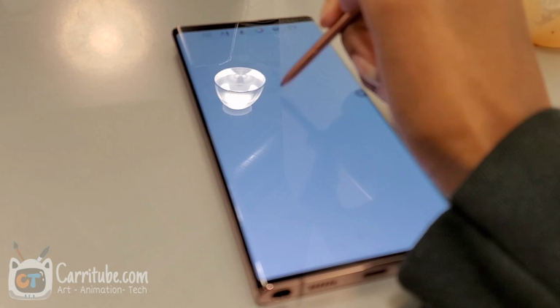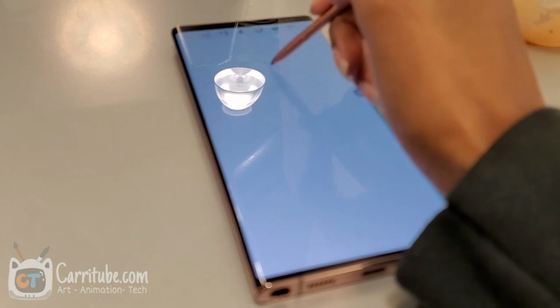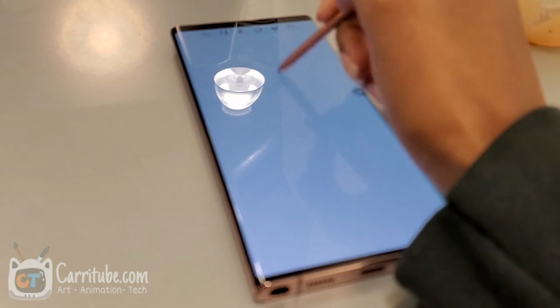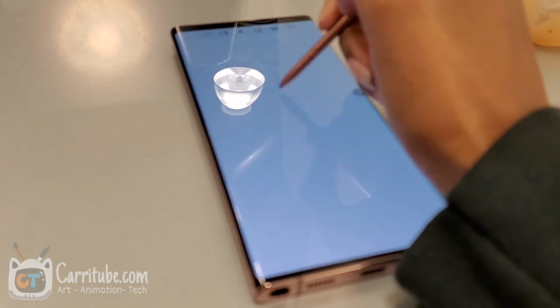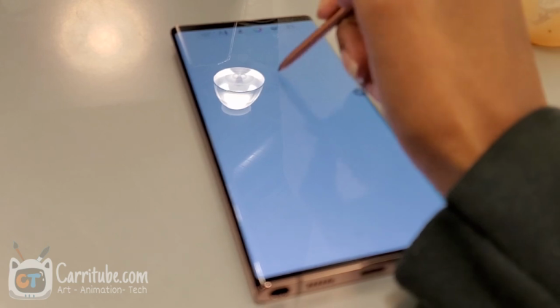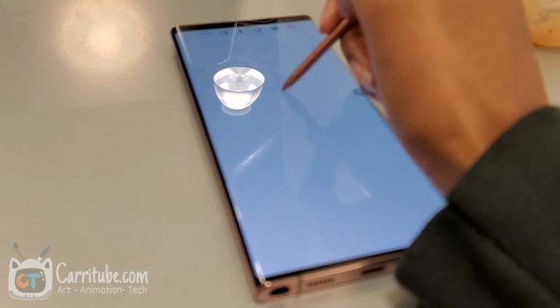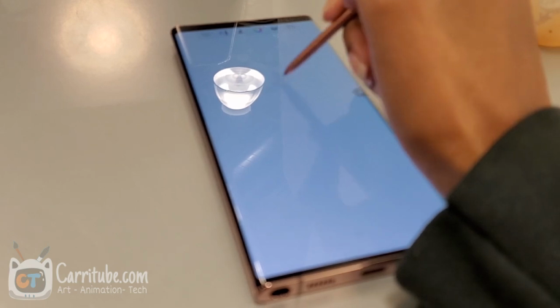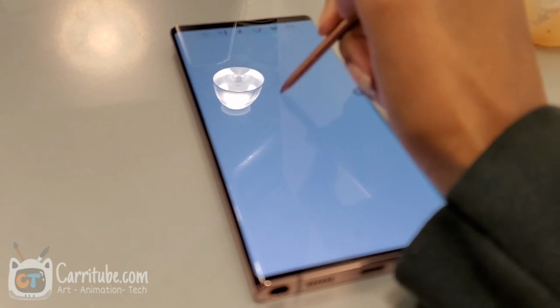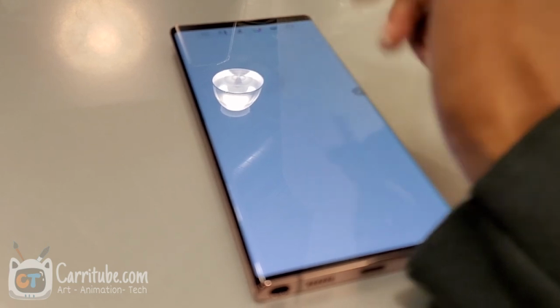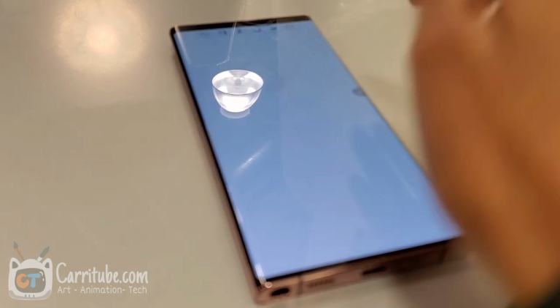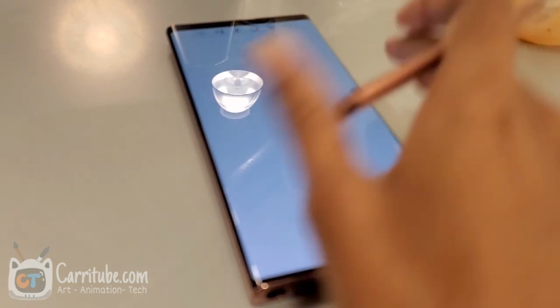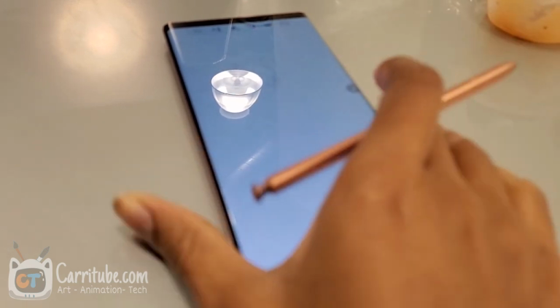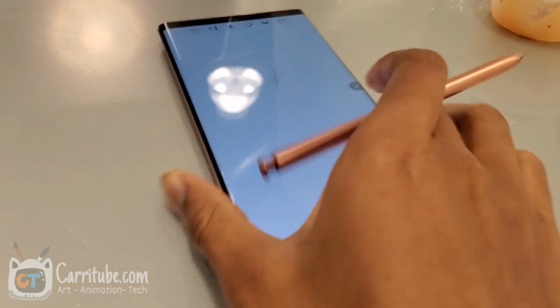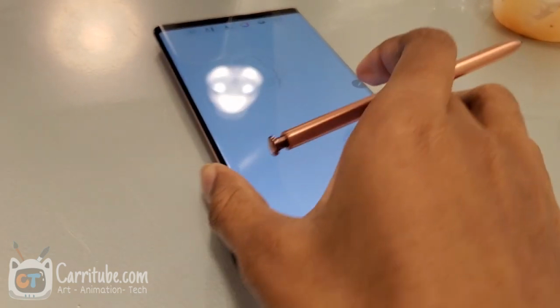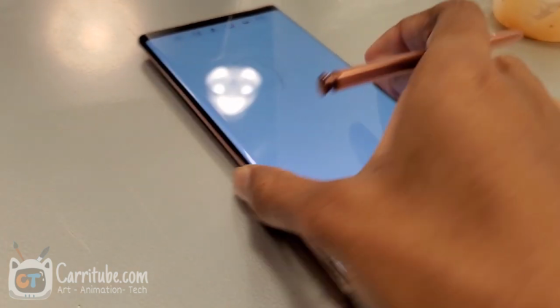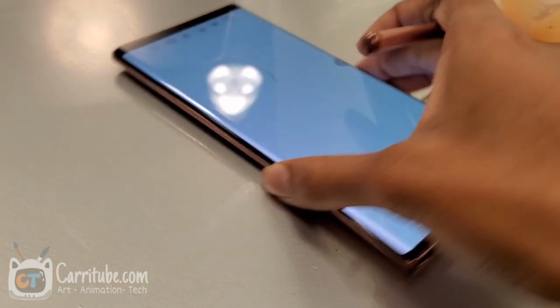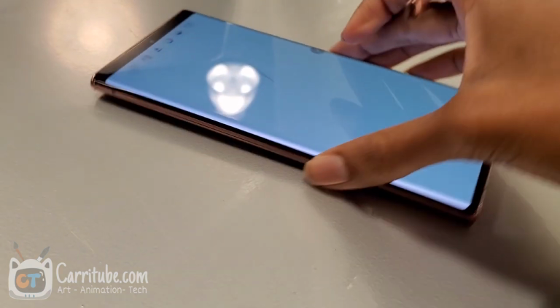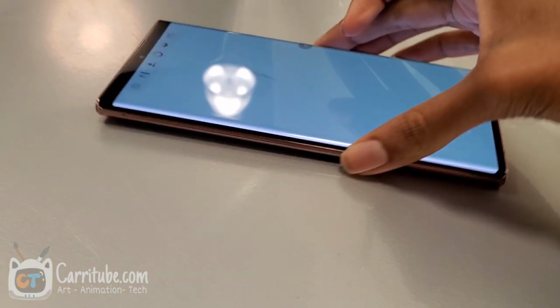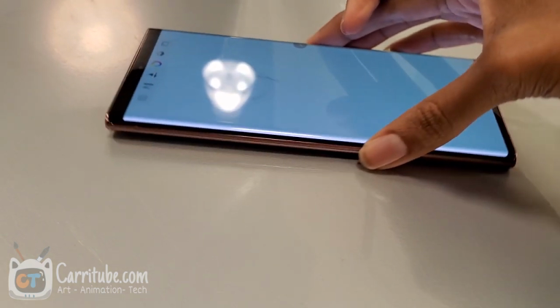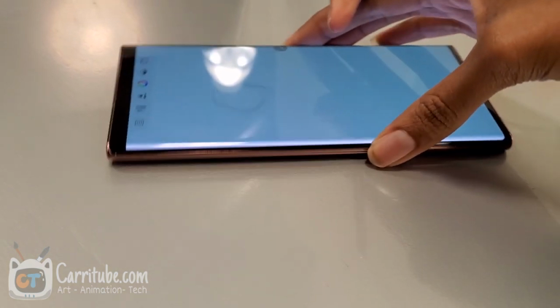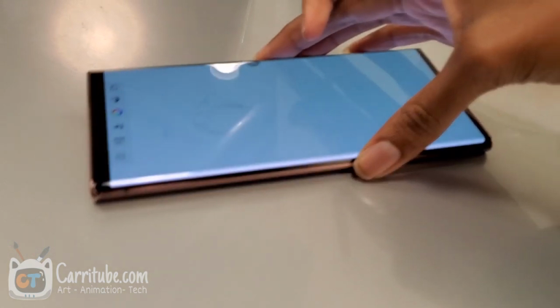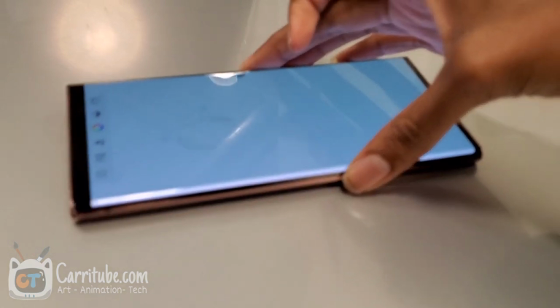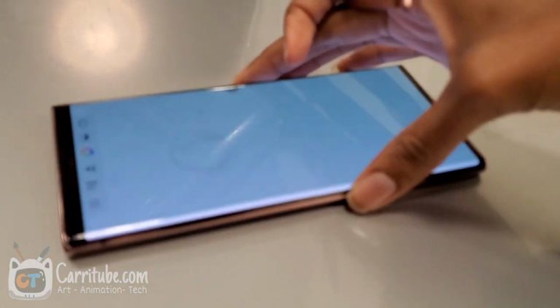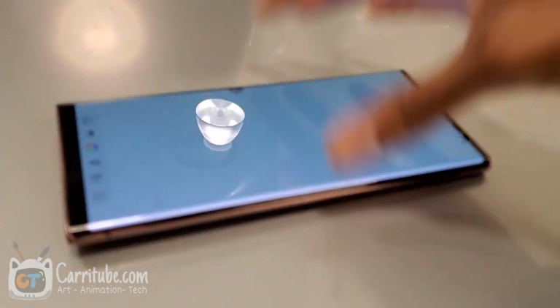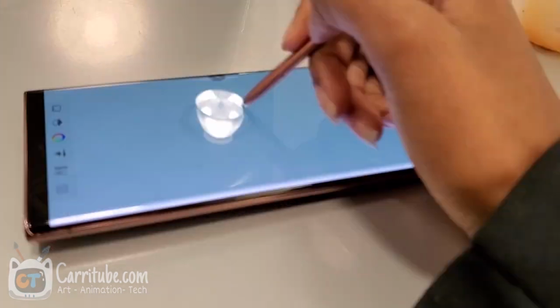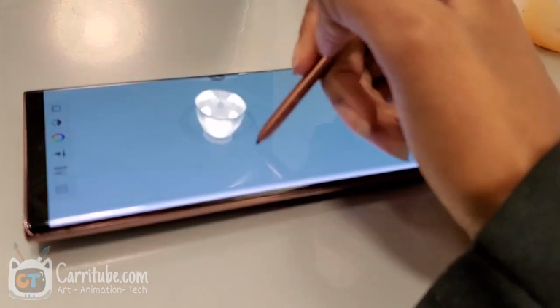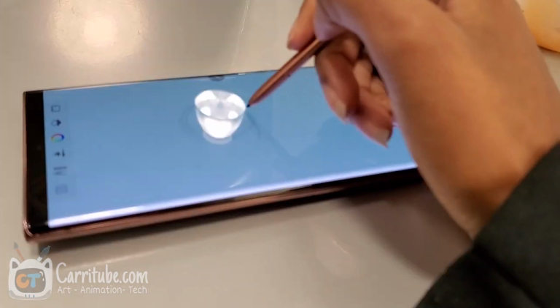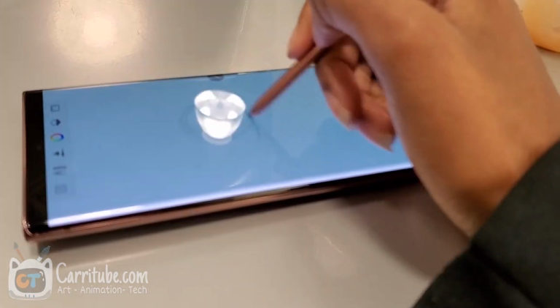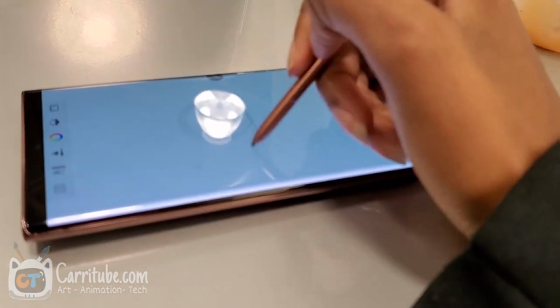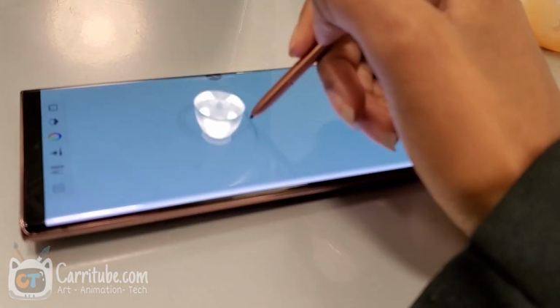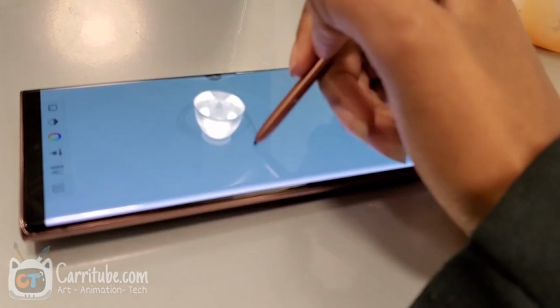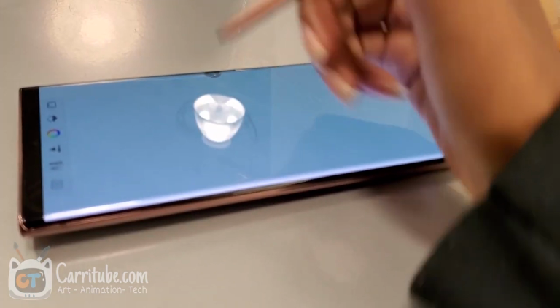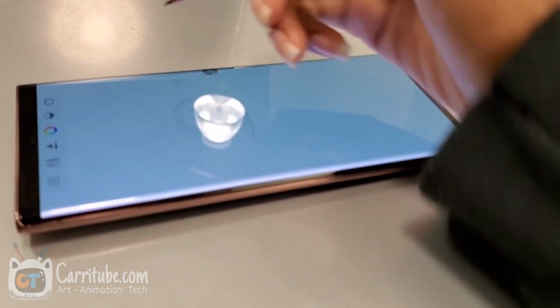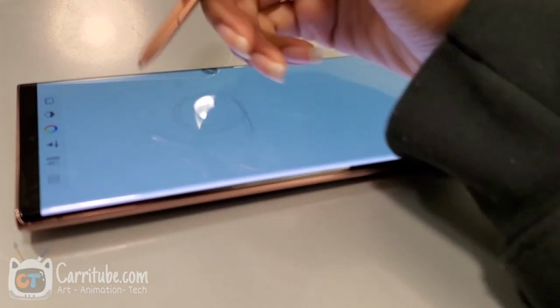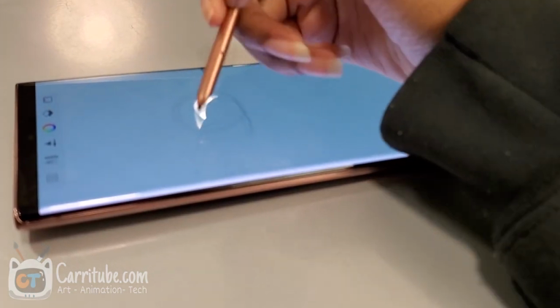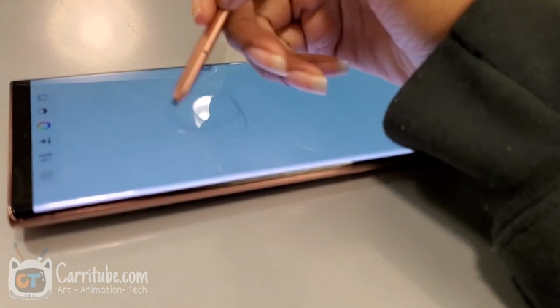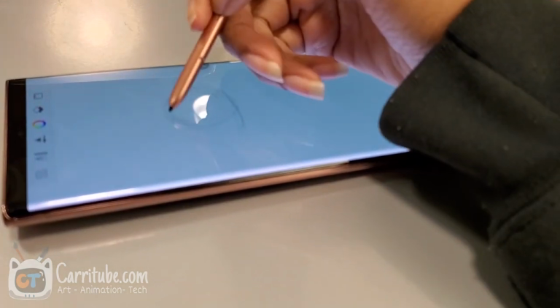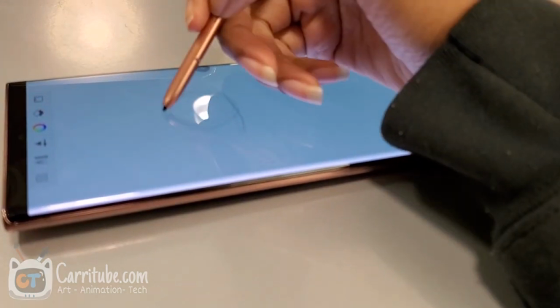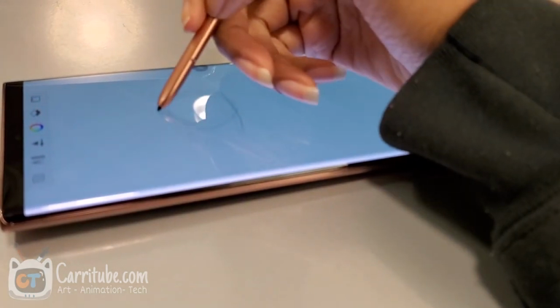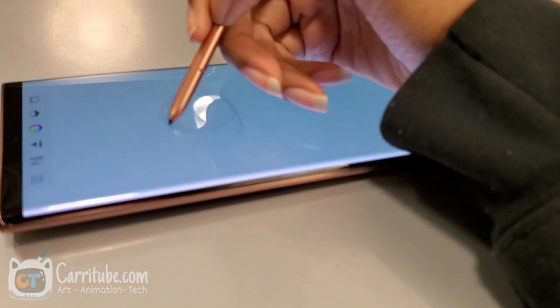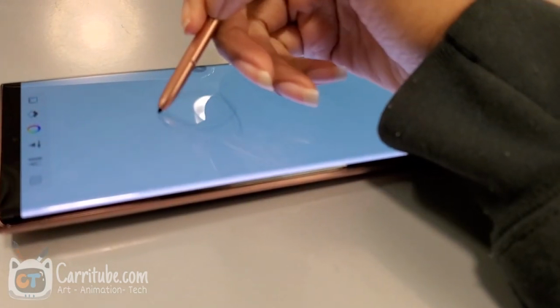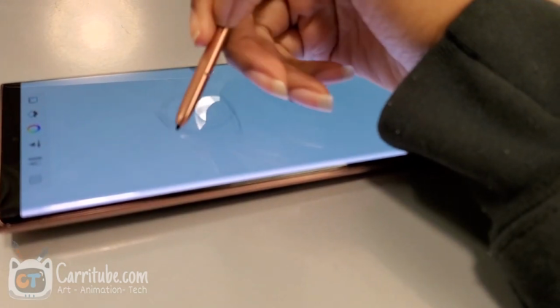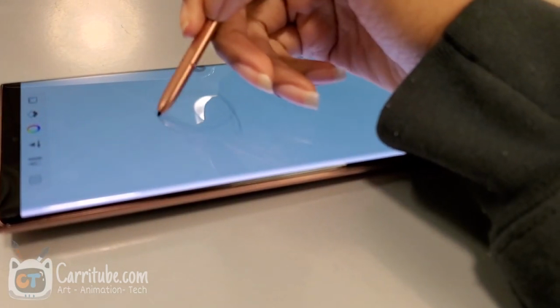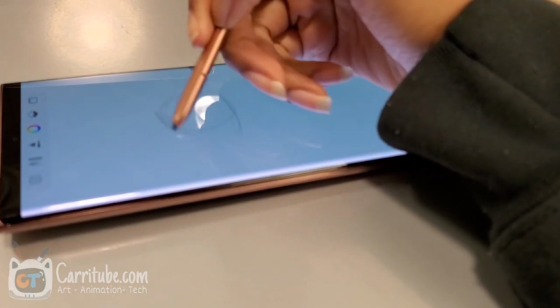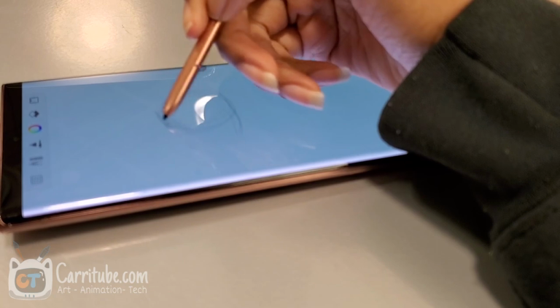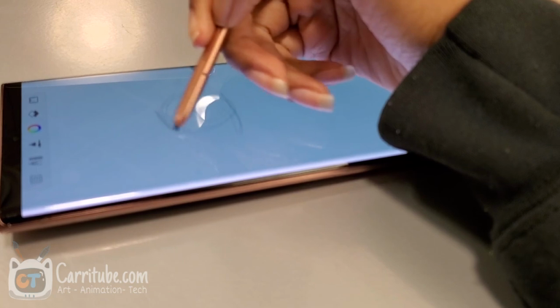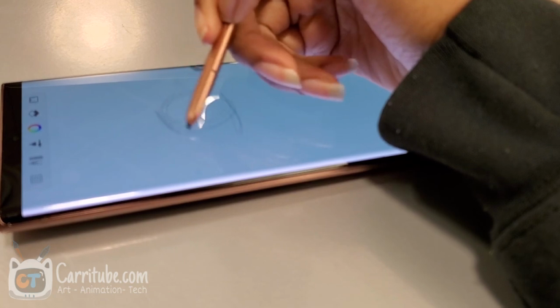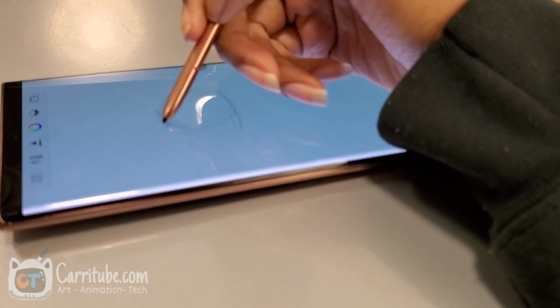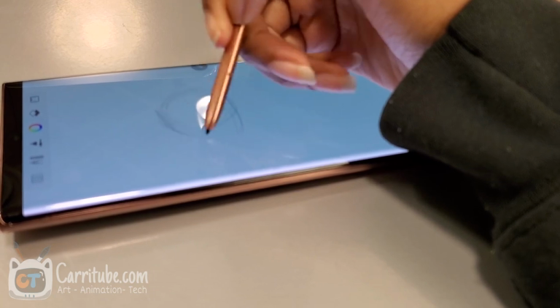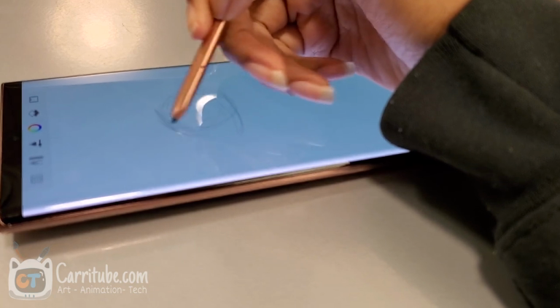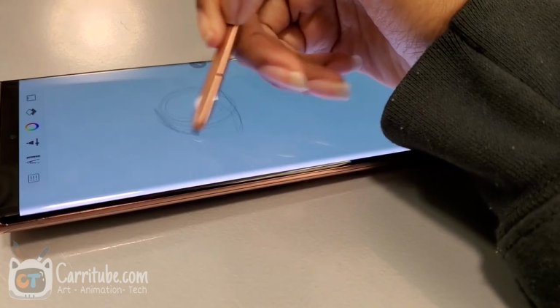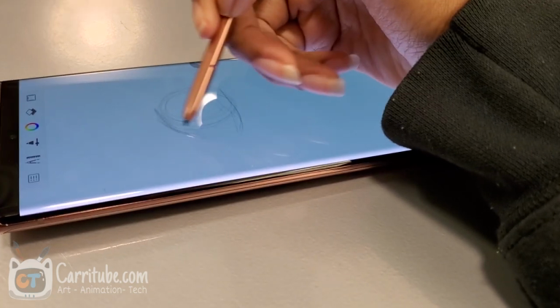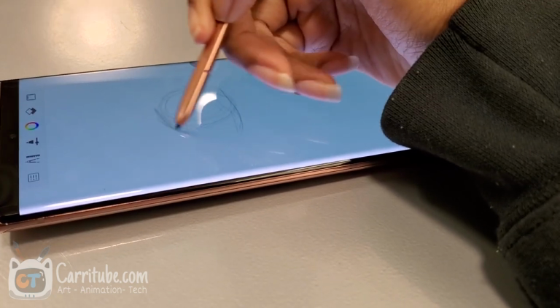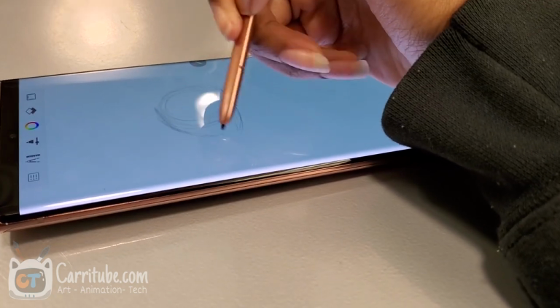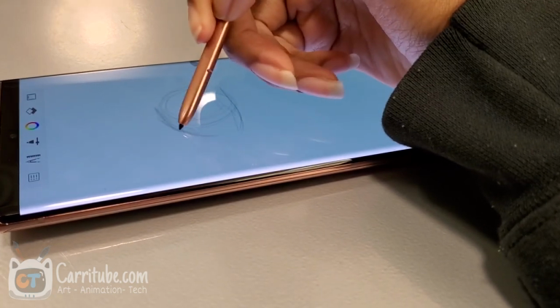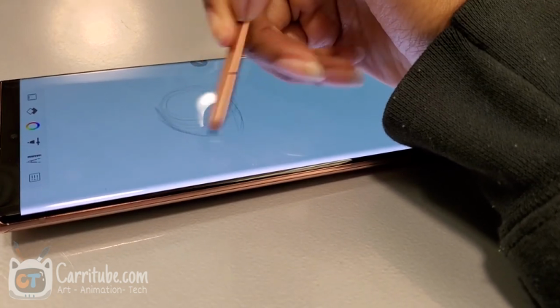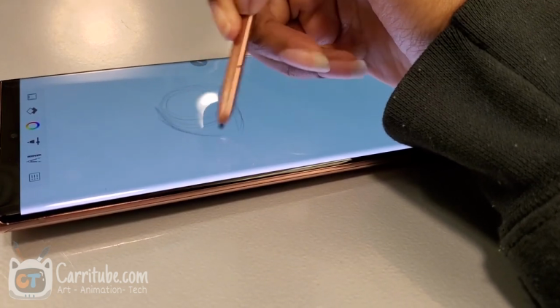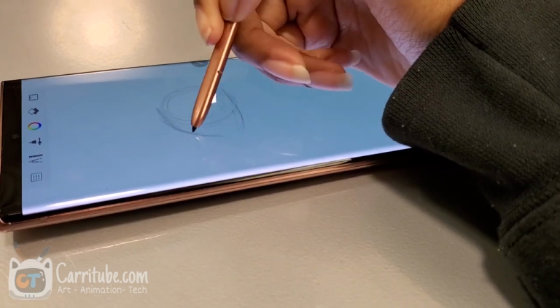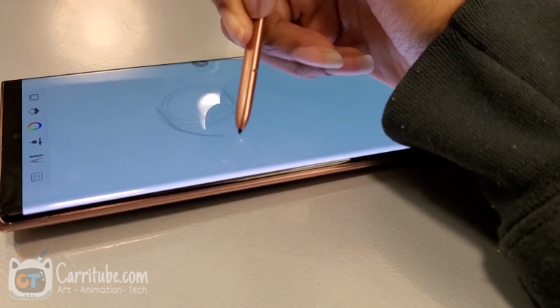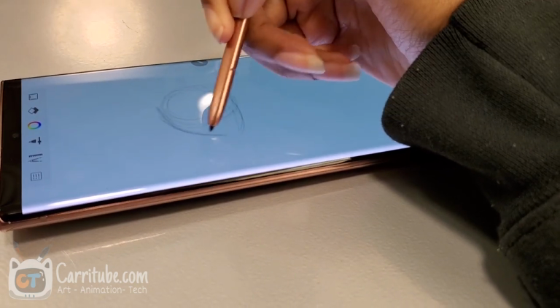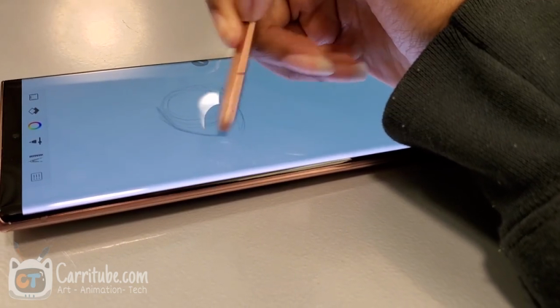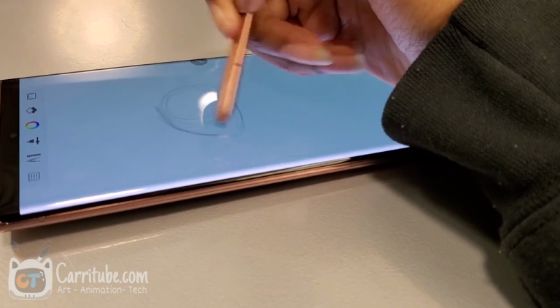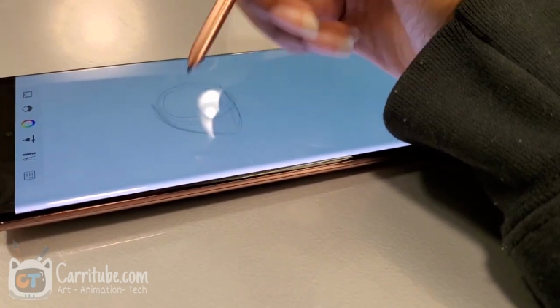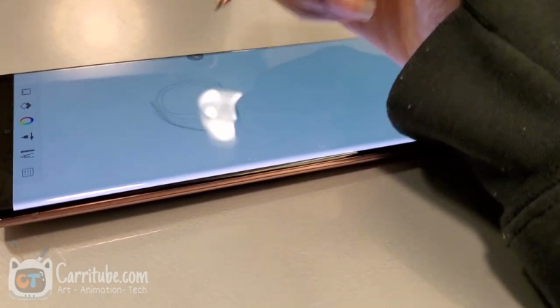Hey guys, it's Kiara here, and I'm back with another video. This time, I'm drawing out the Note 20 Ultra using Autodesk Sketchbook.